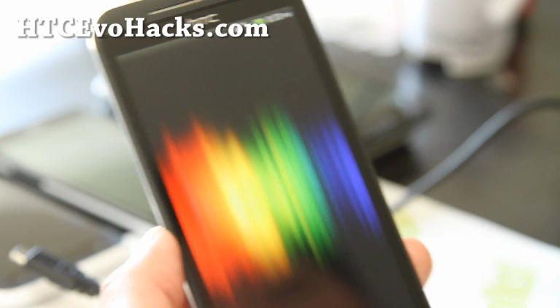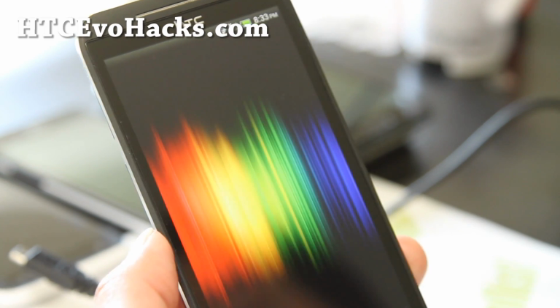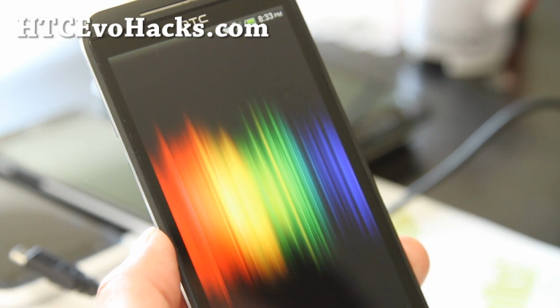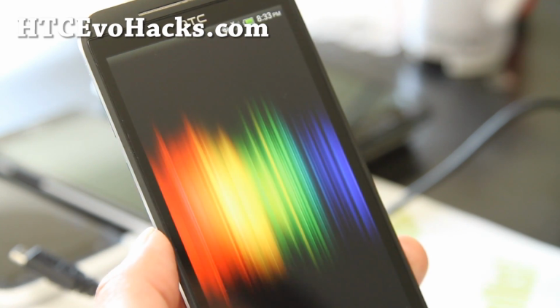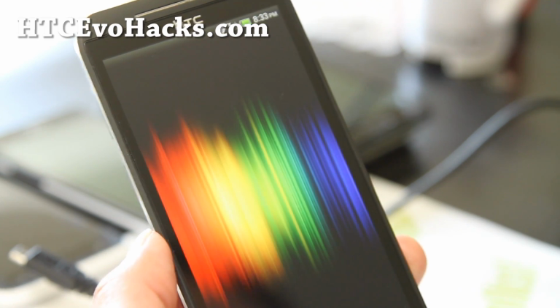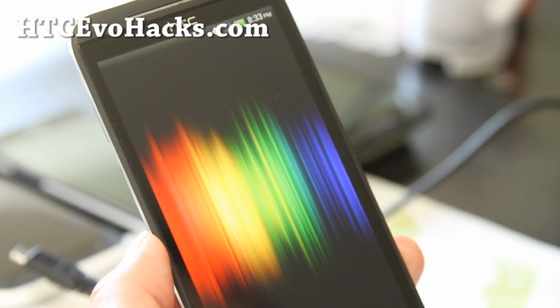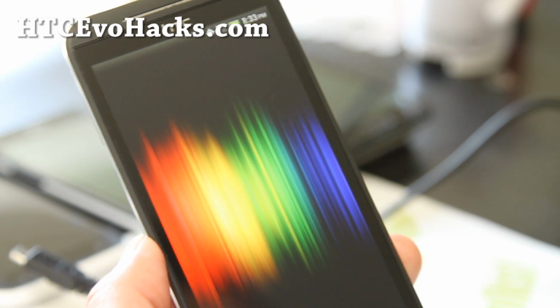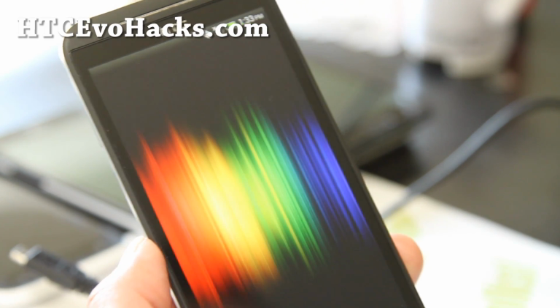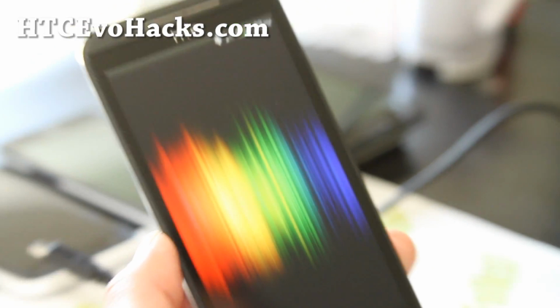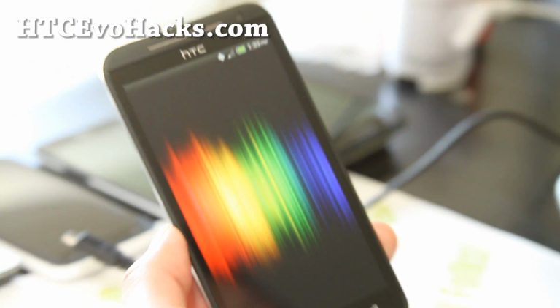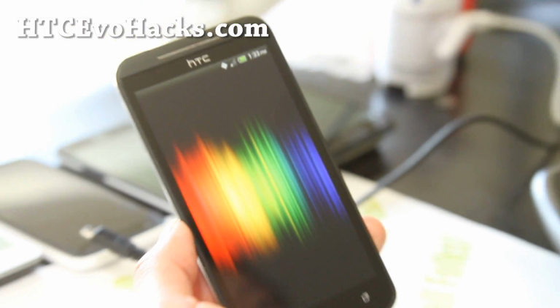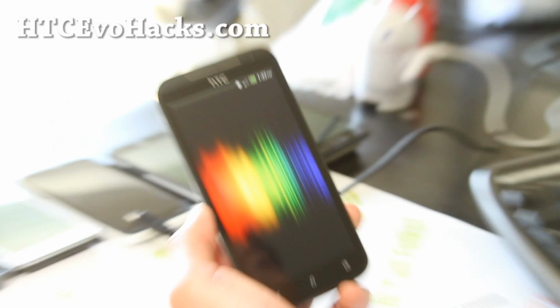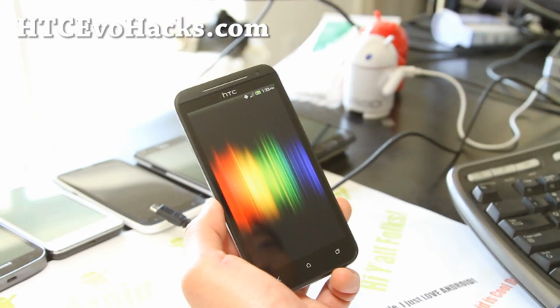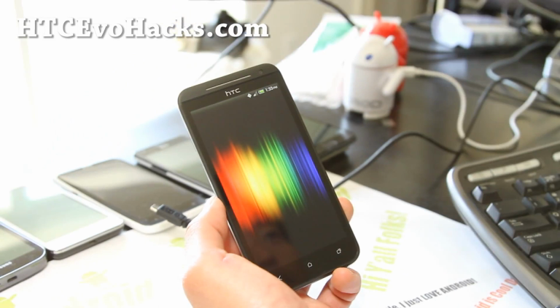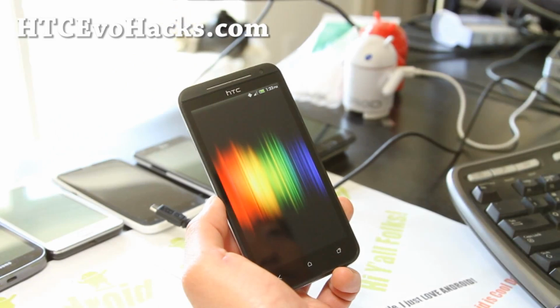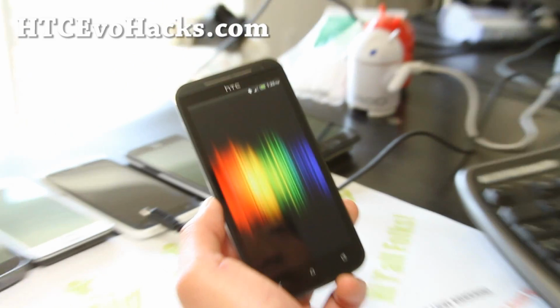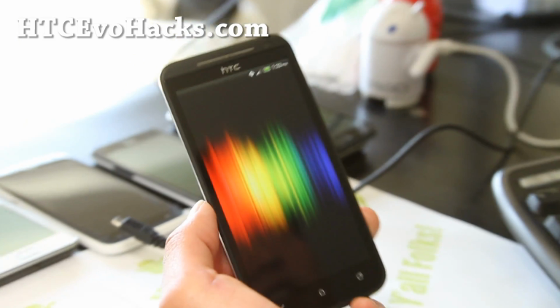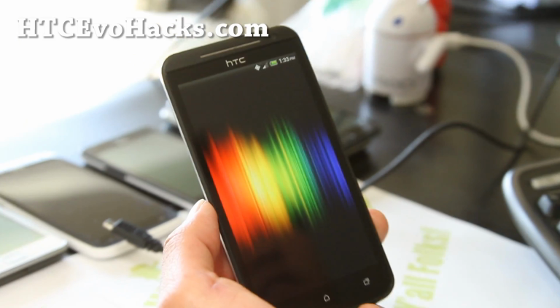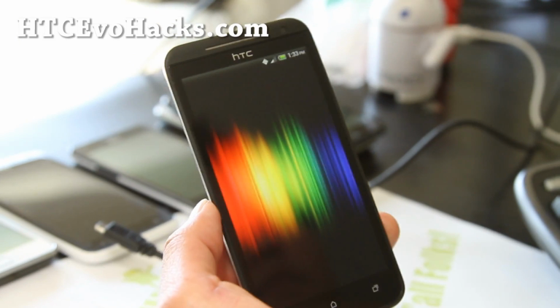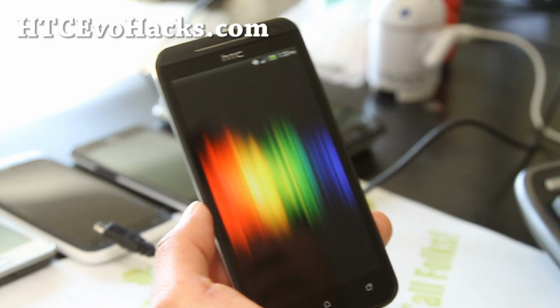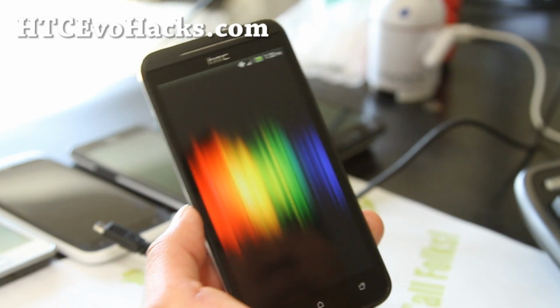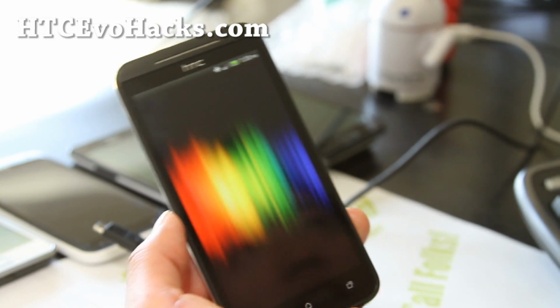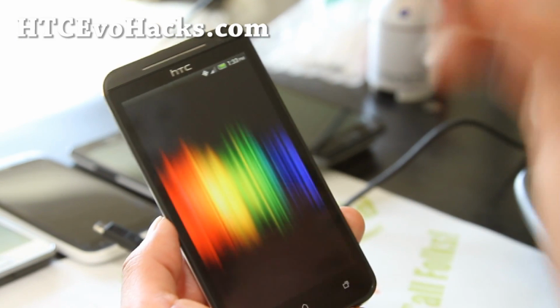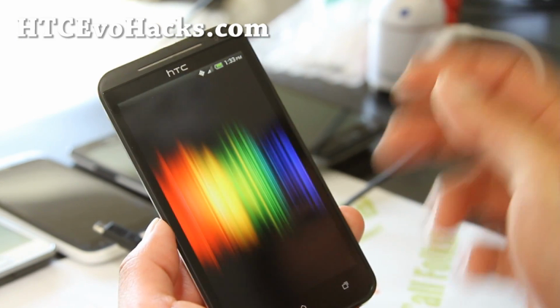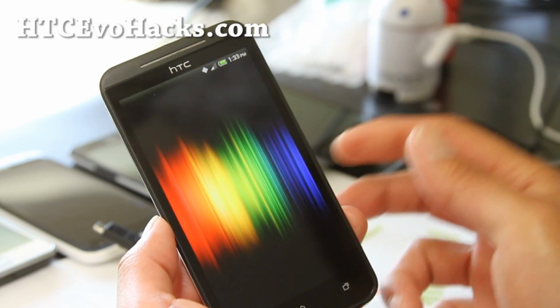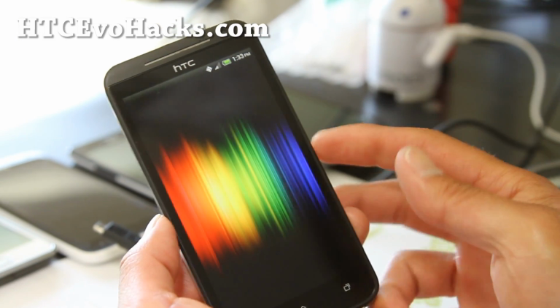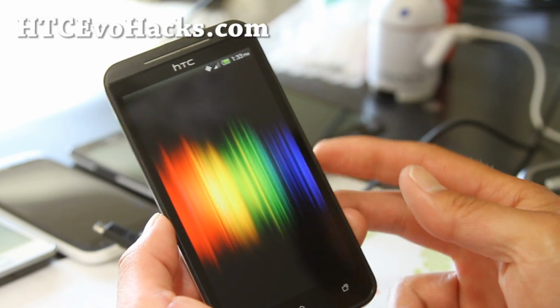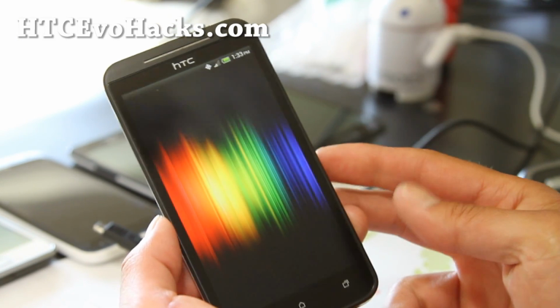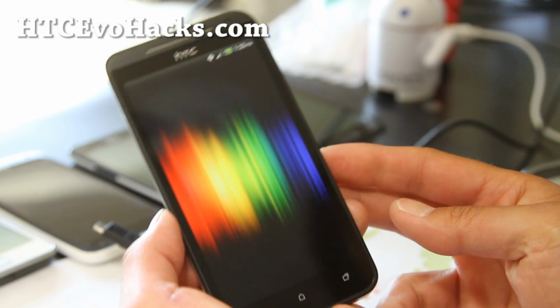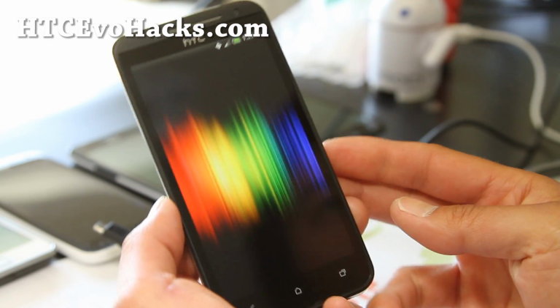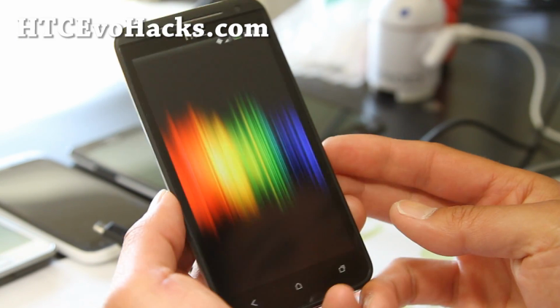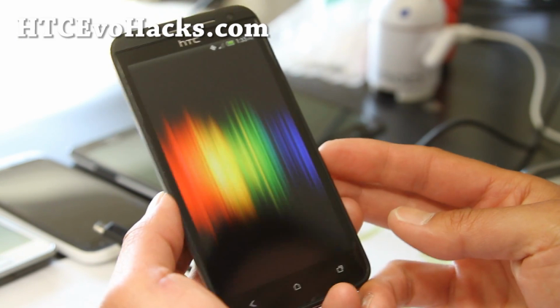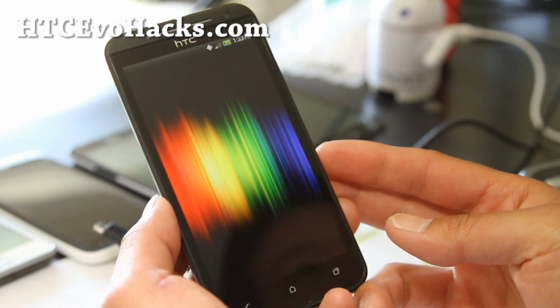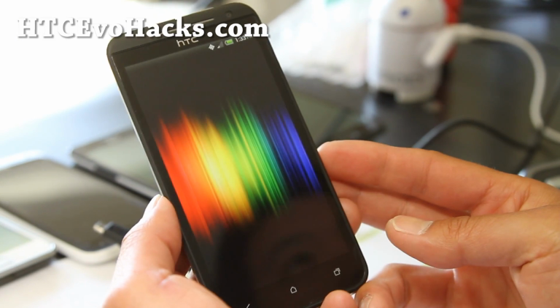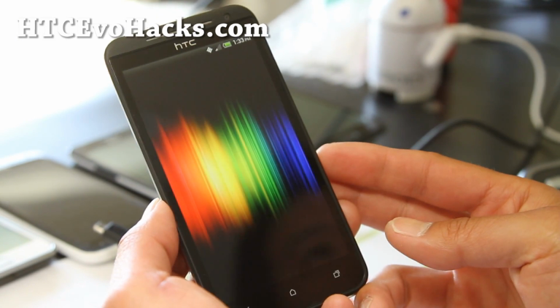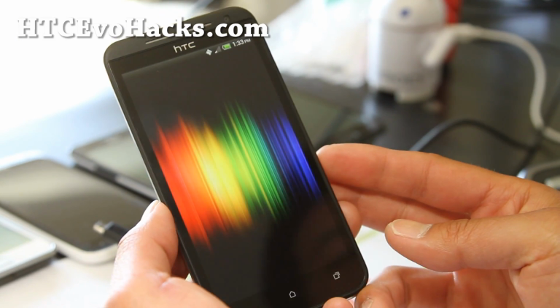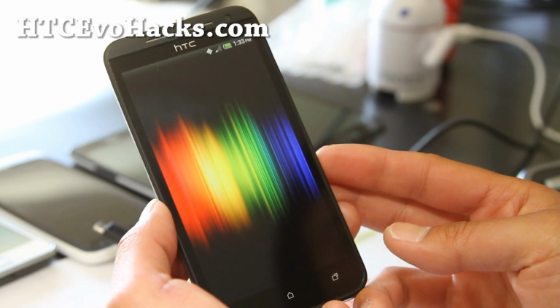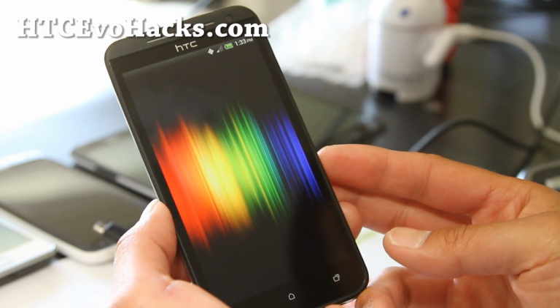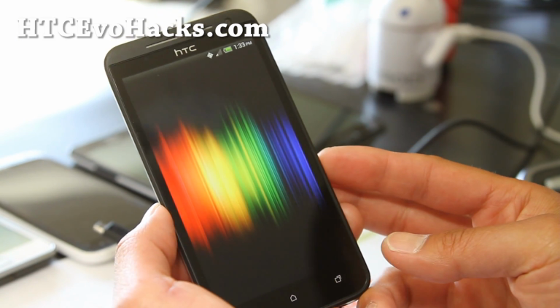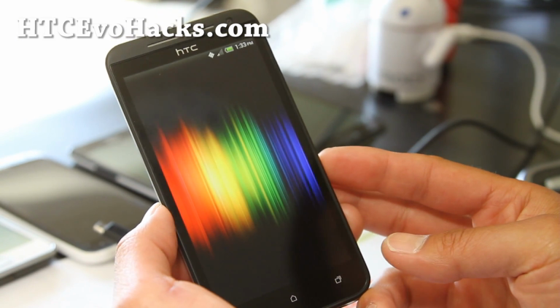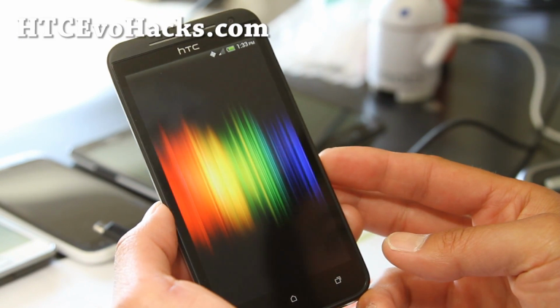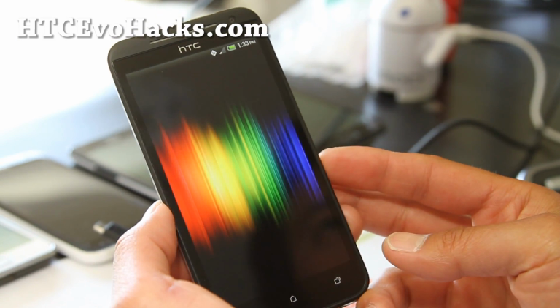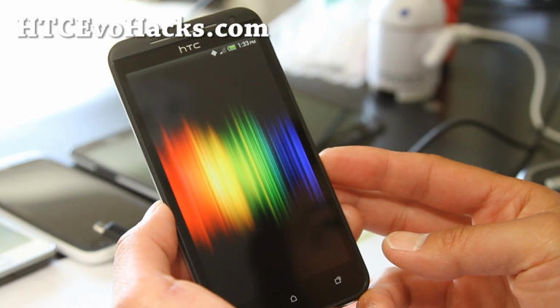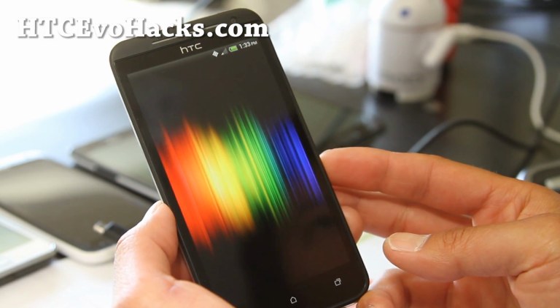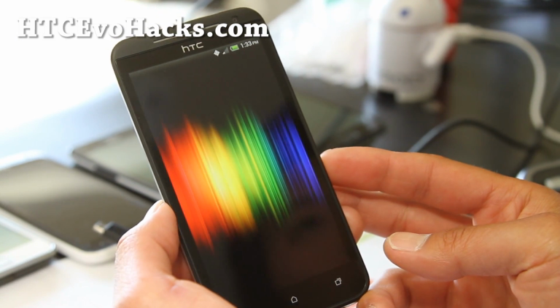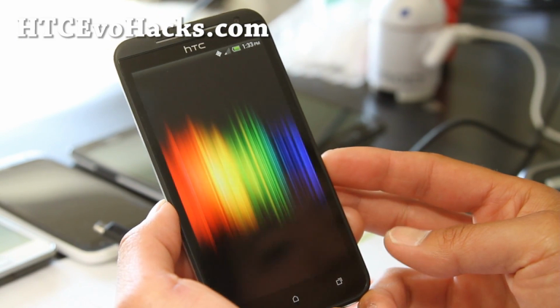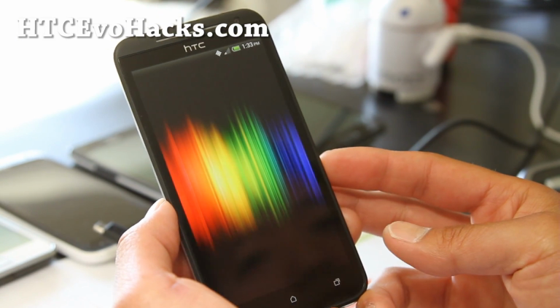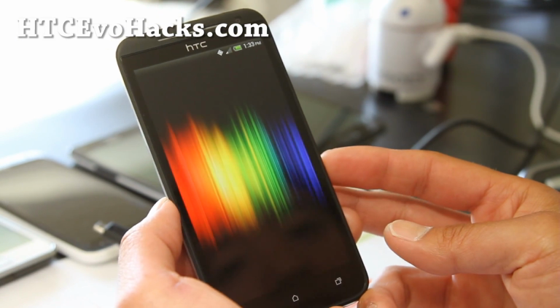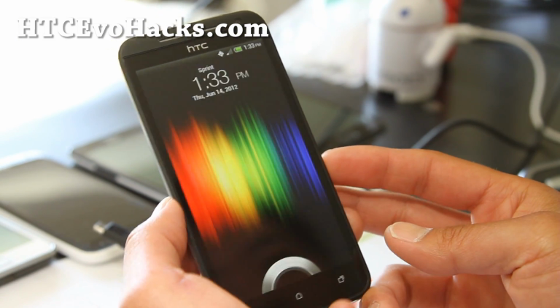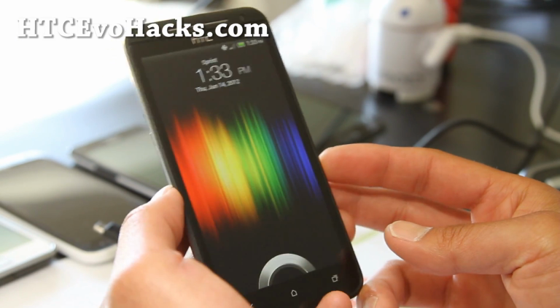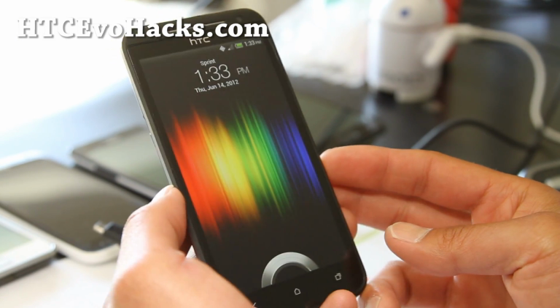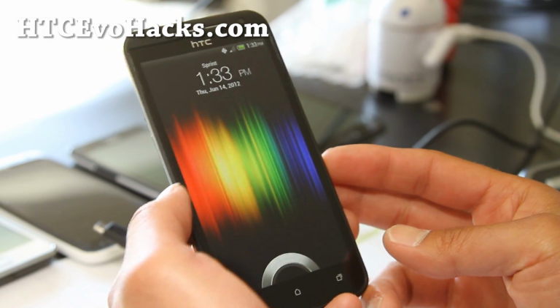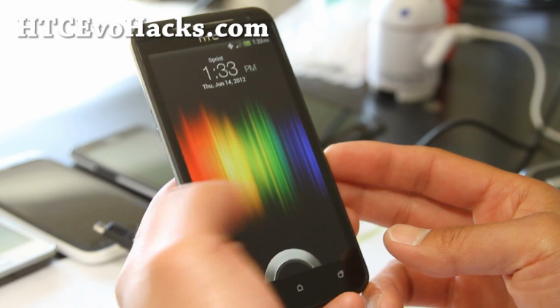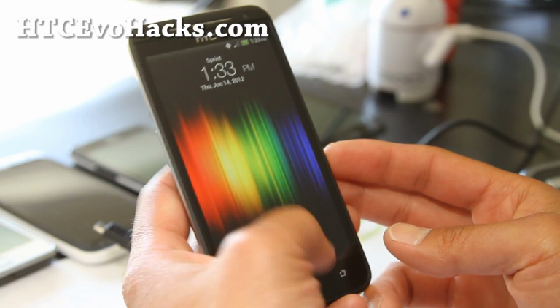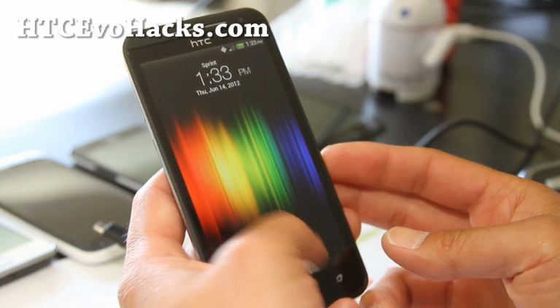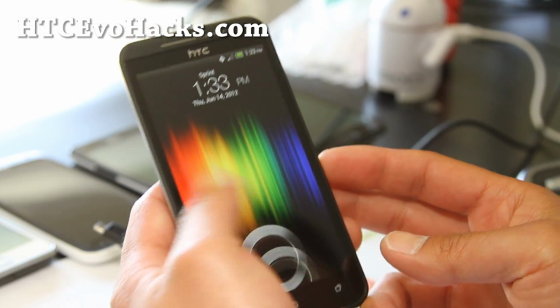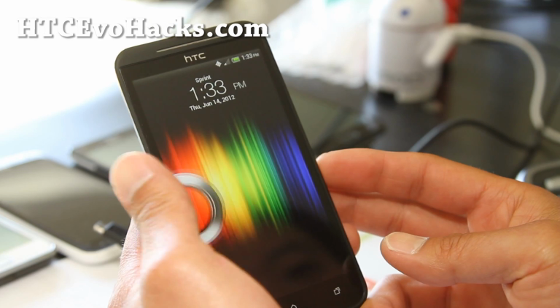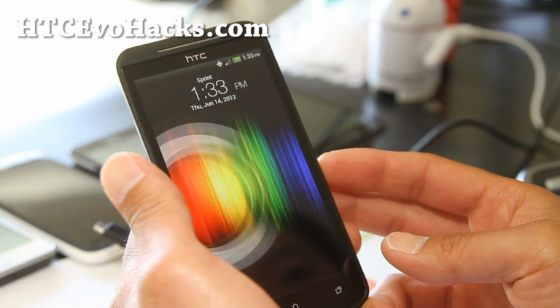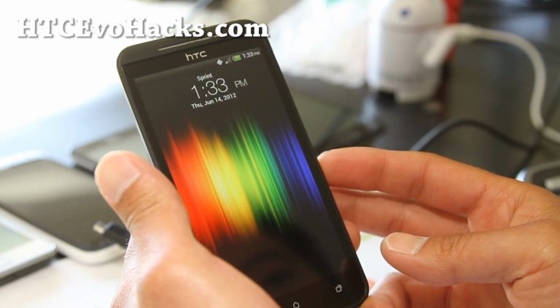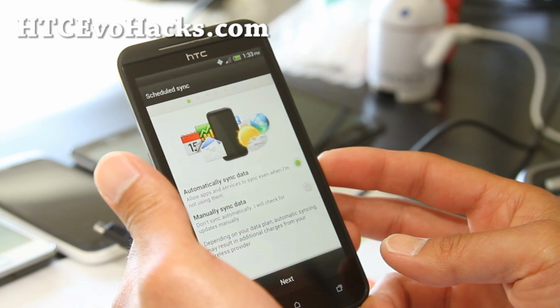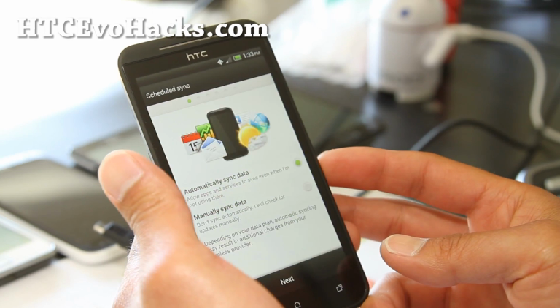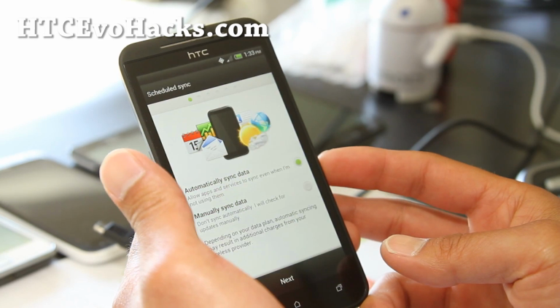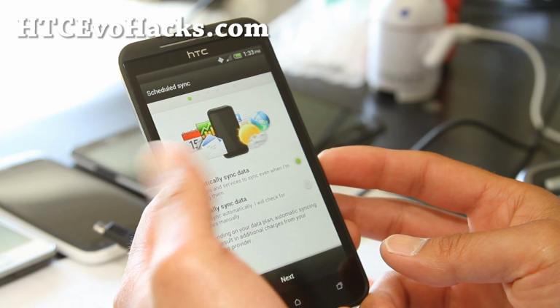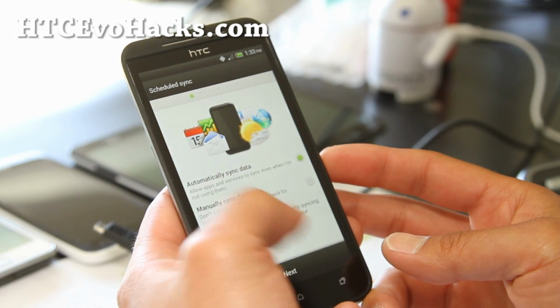And boom — we're on a new custom ROM without Sense.